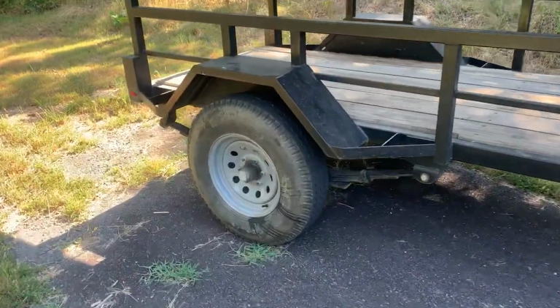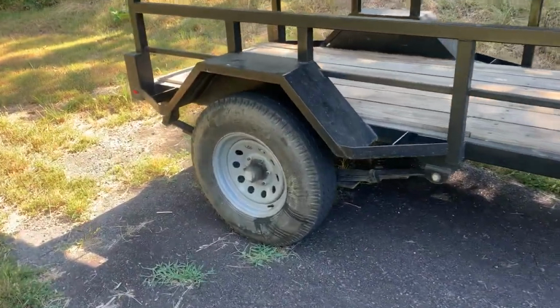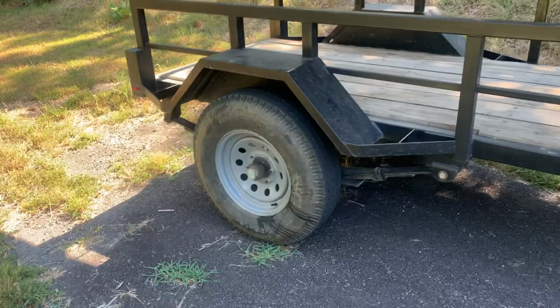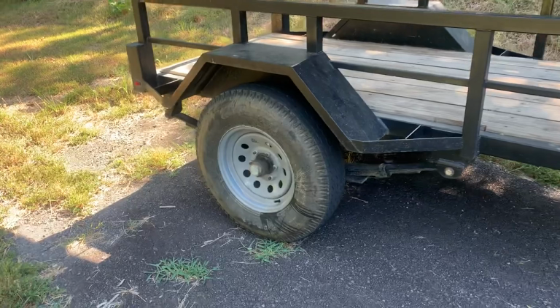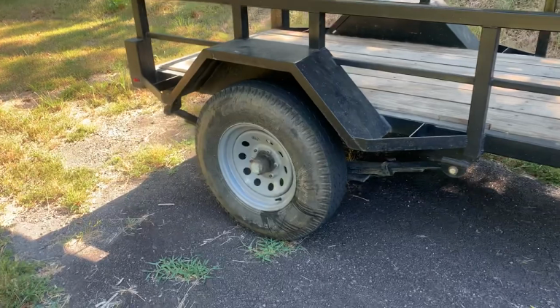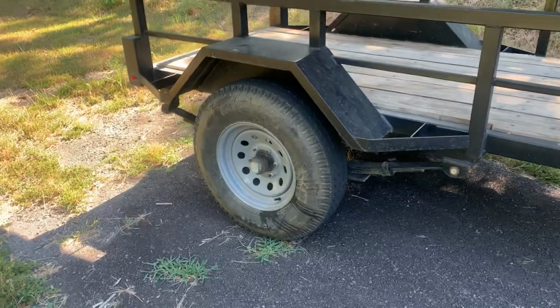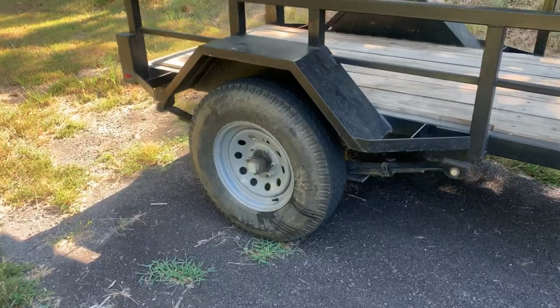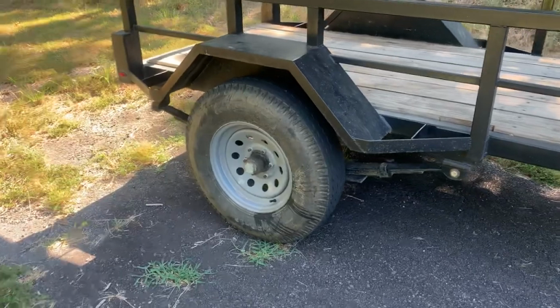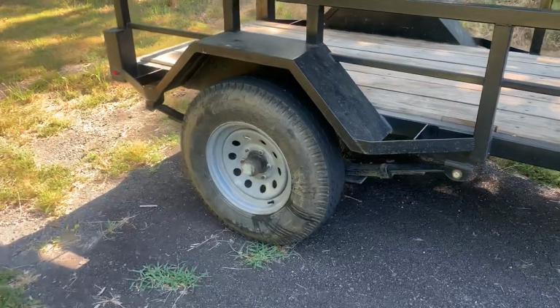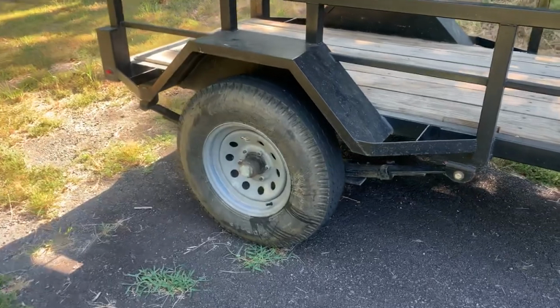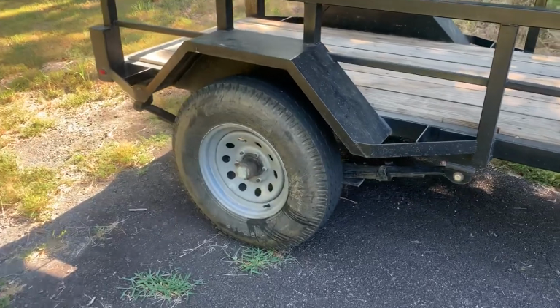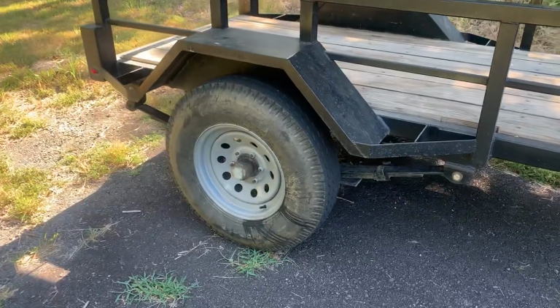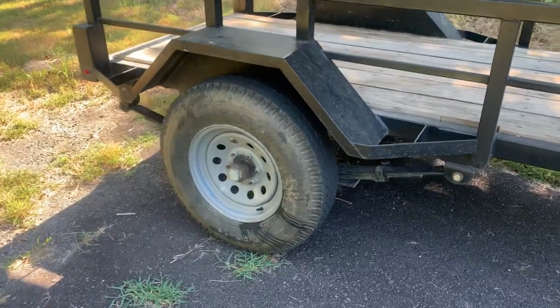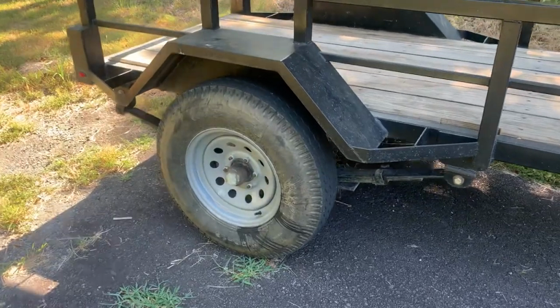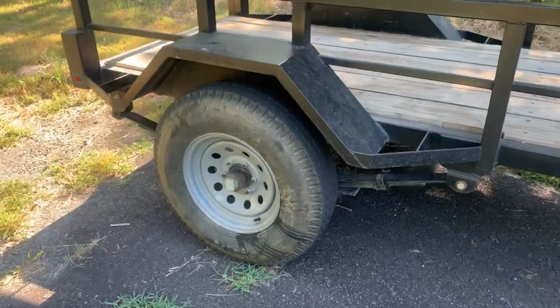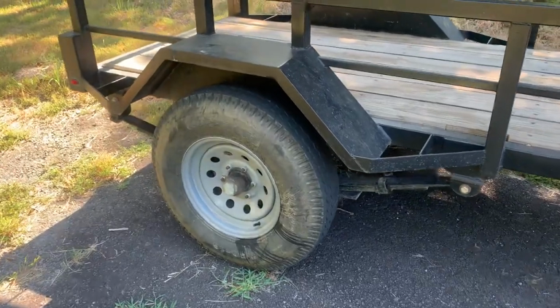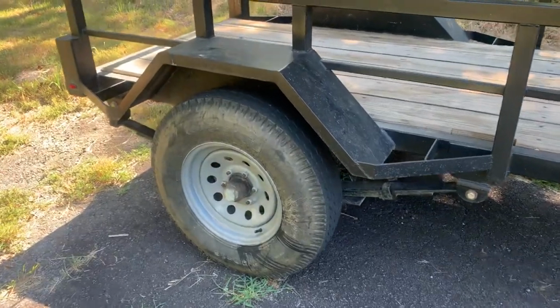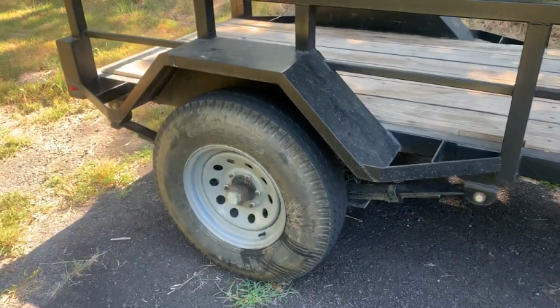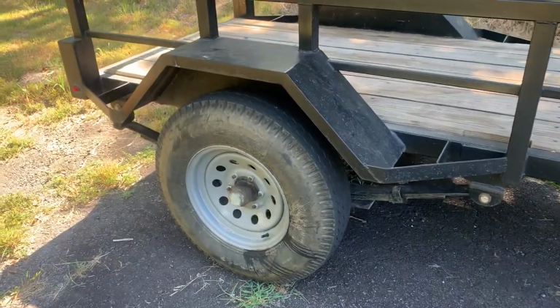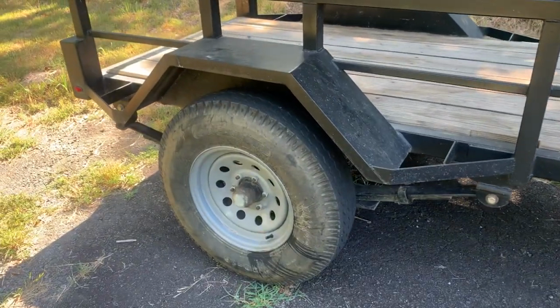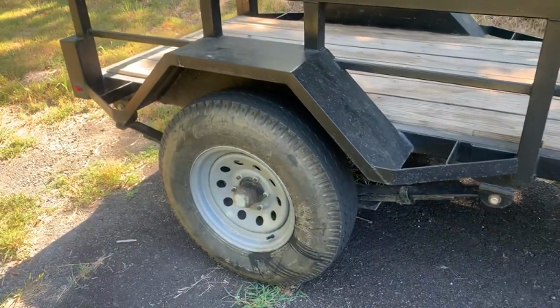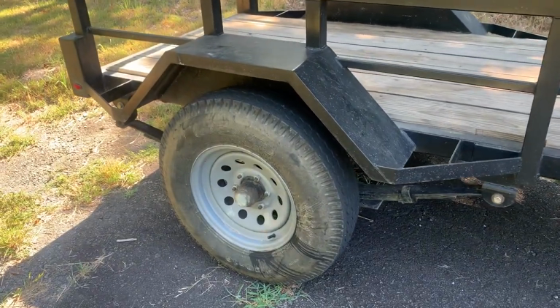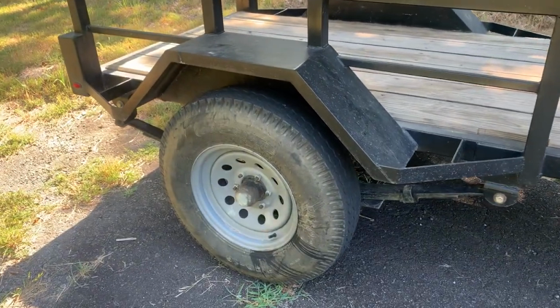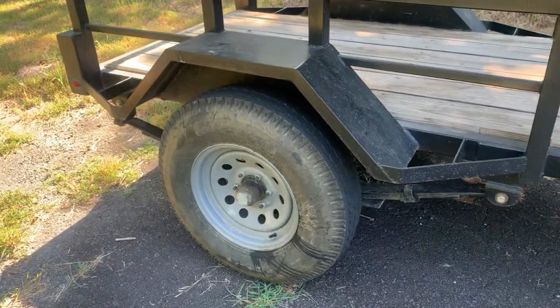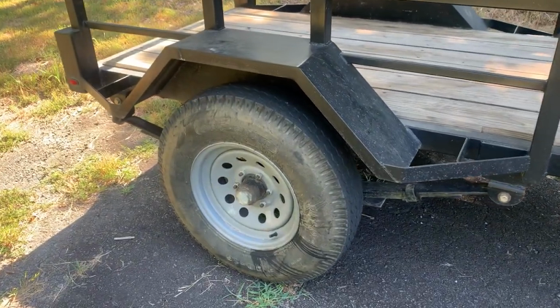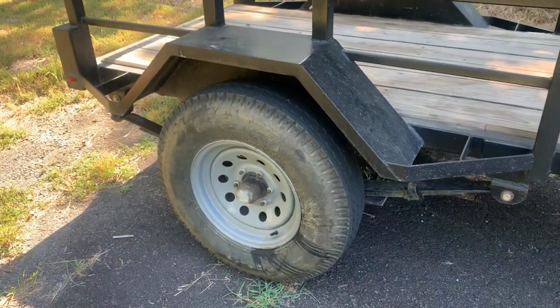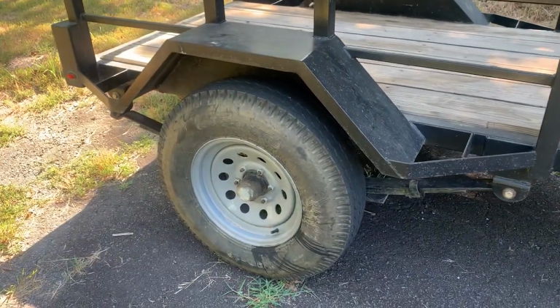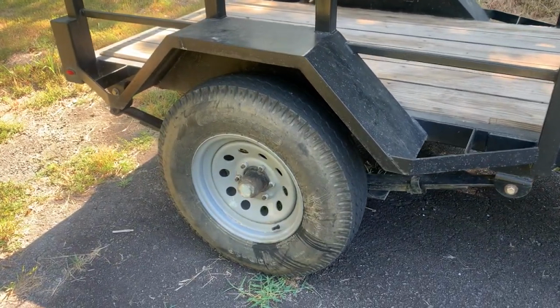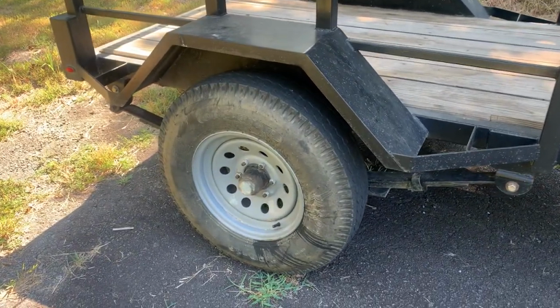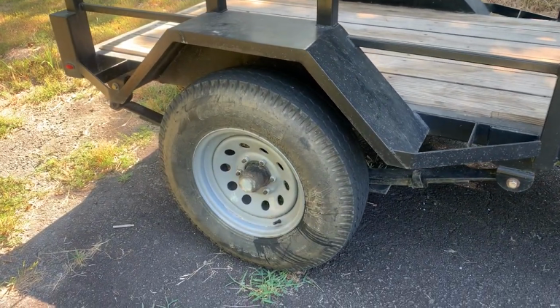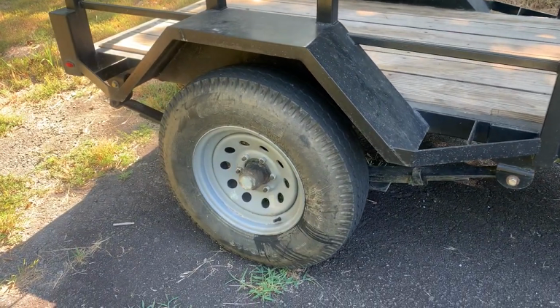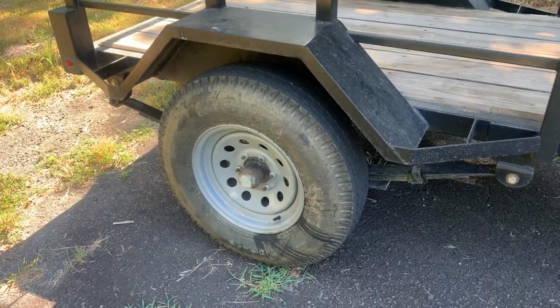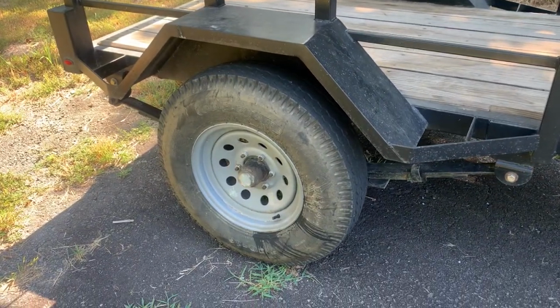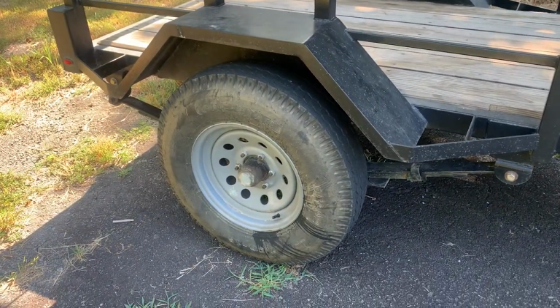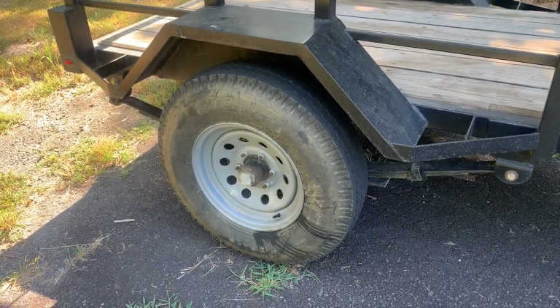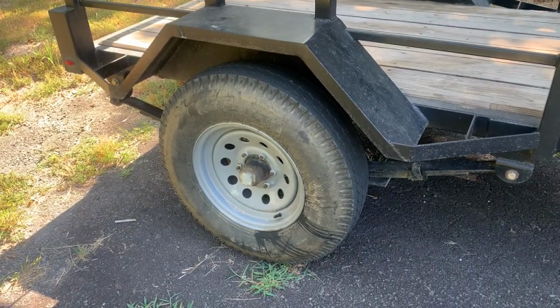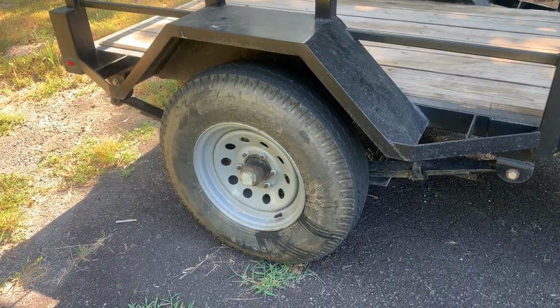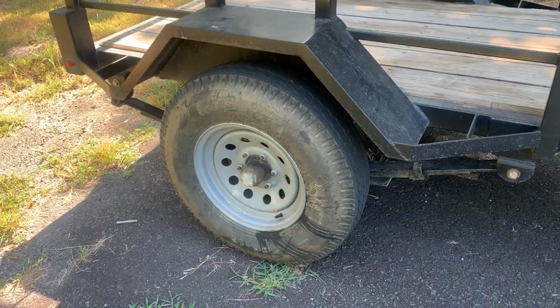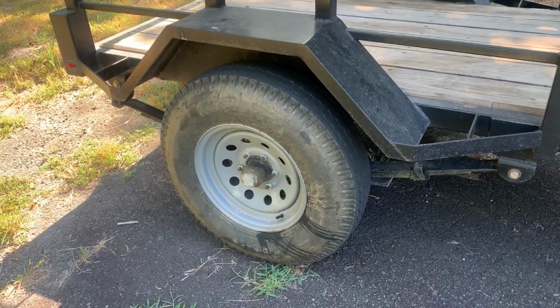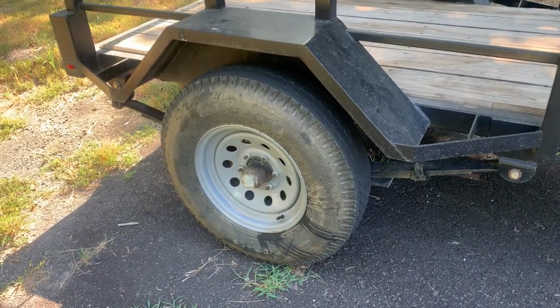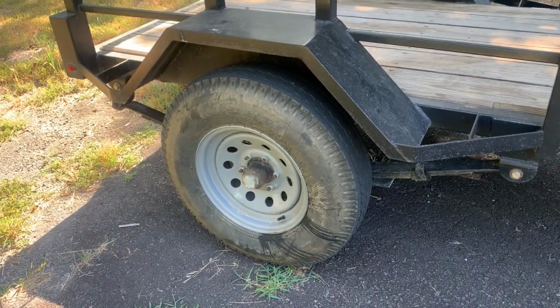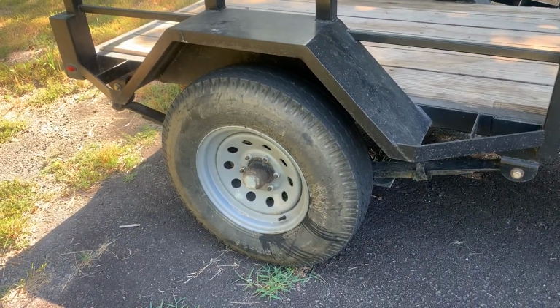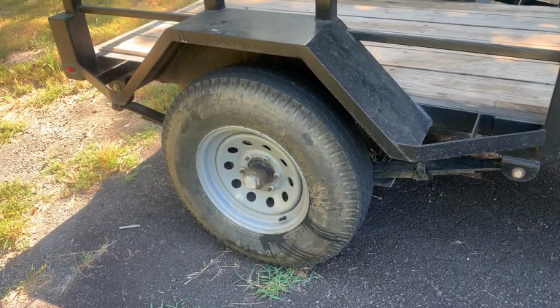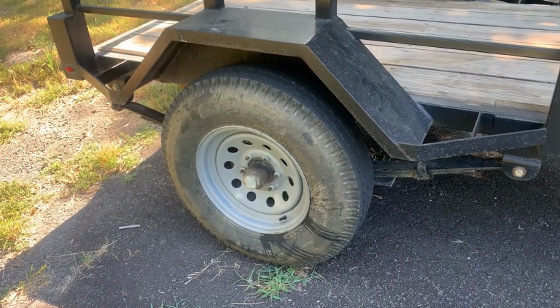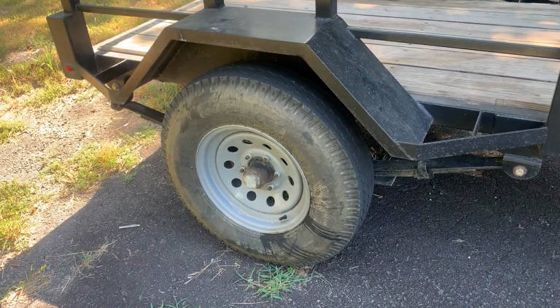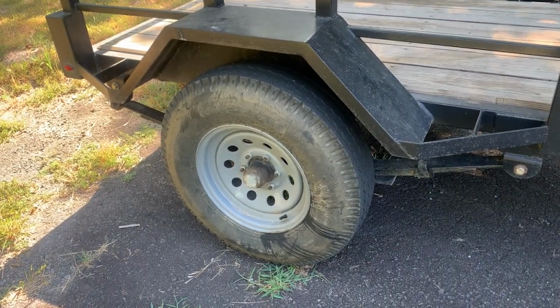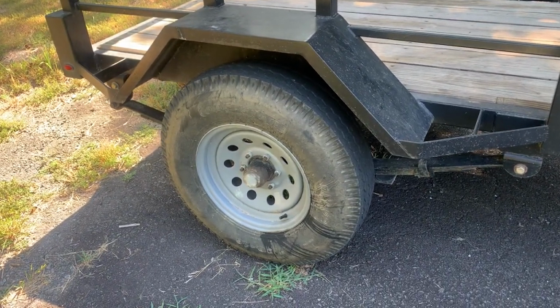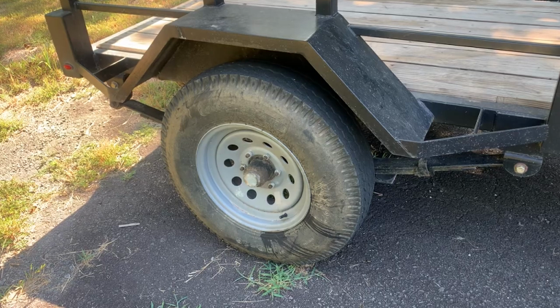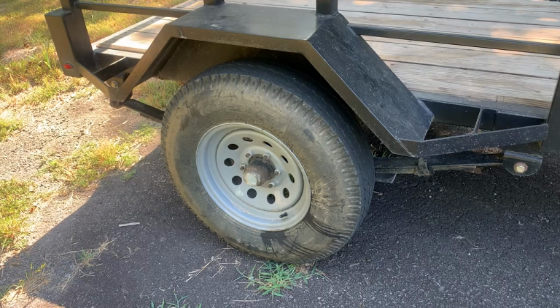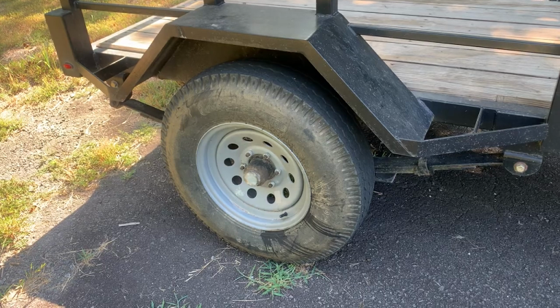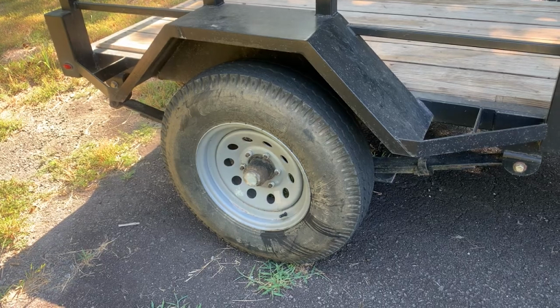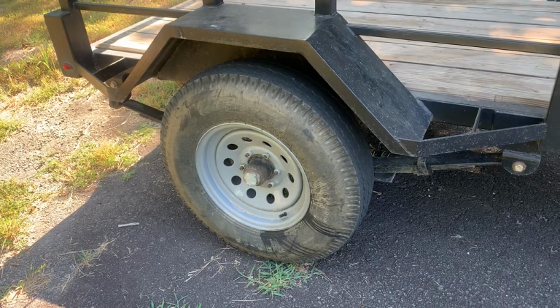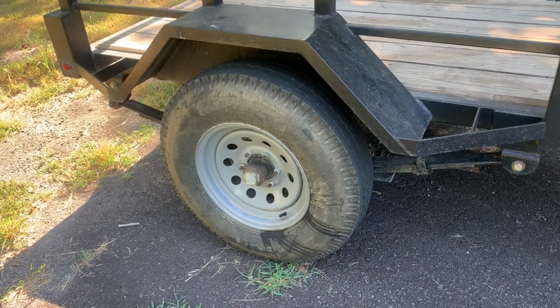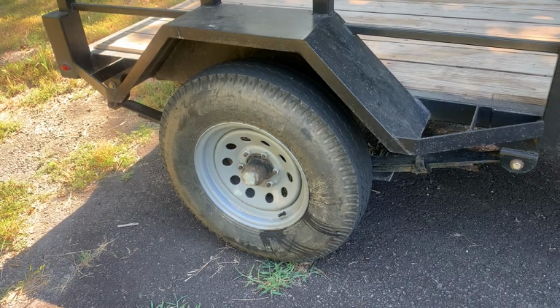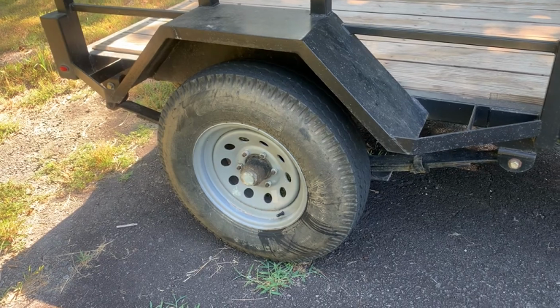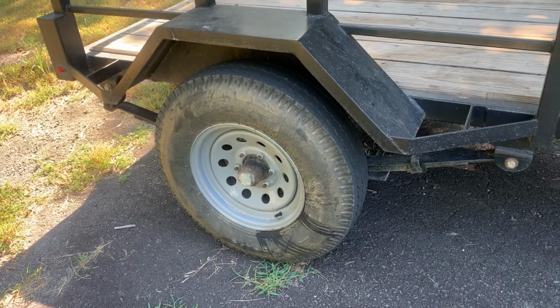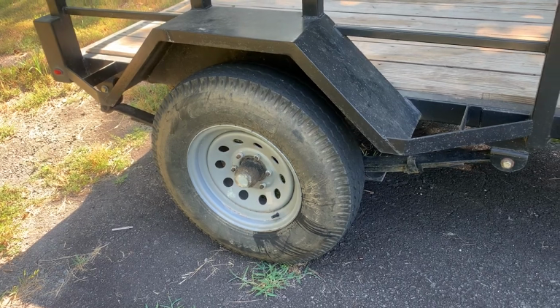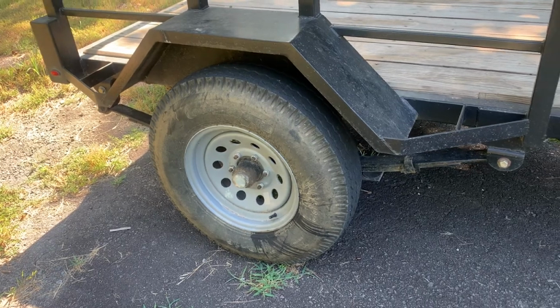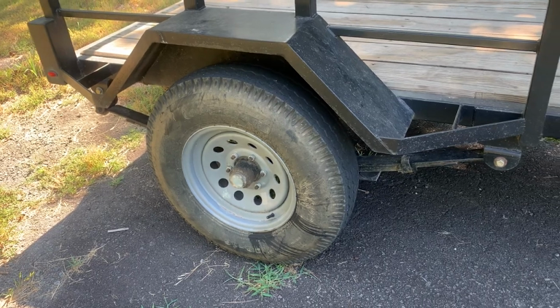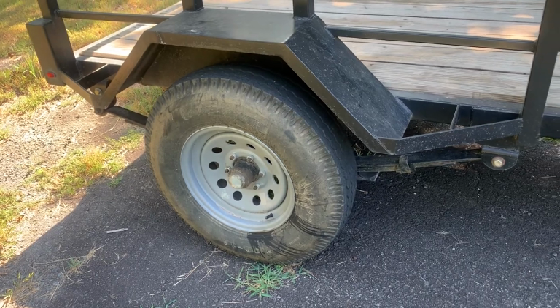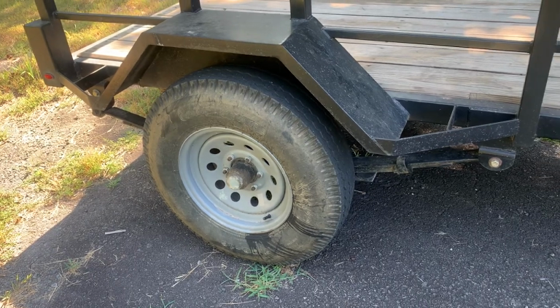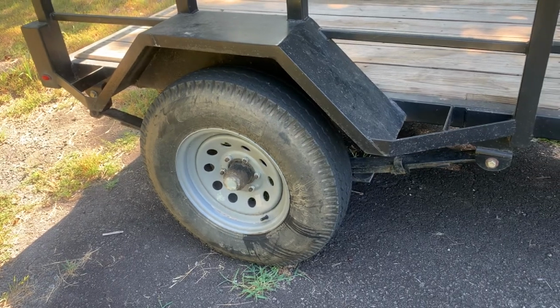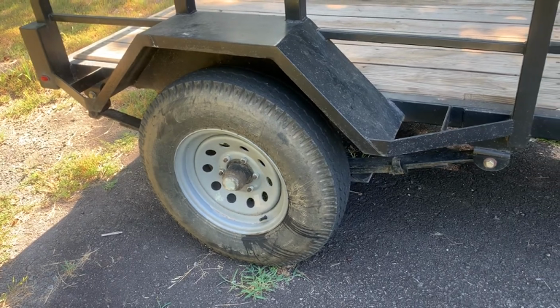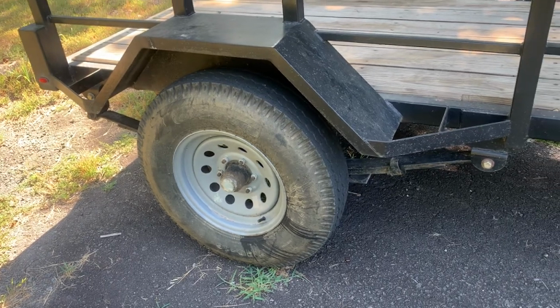The axle is a 5,700 pound trailer axle, six bolt. It's just one I had laying around.